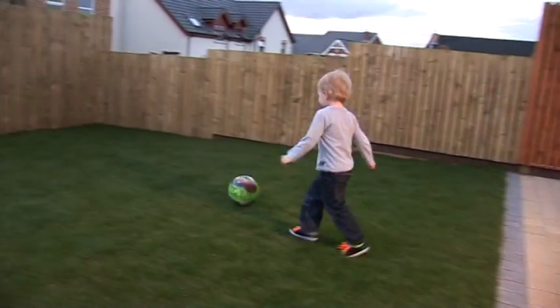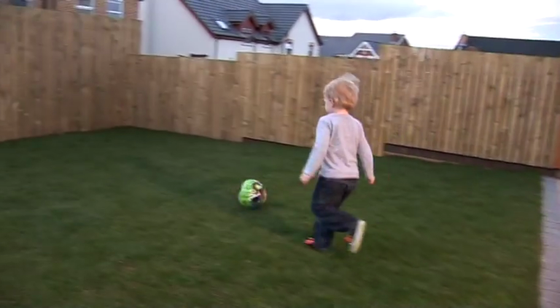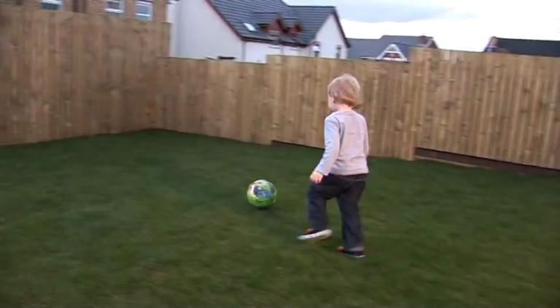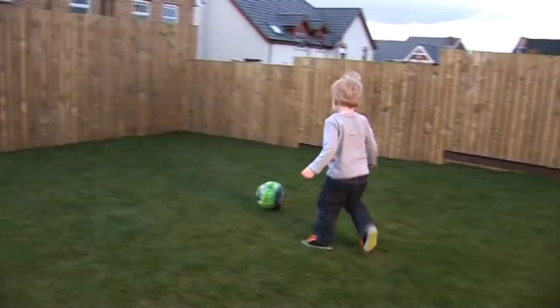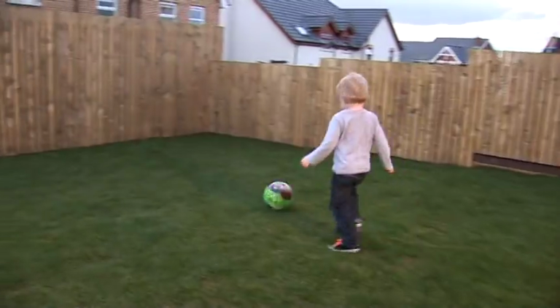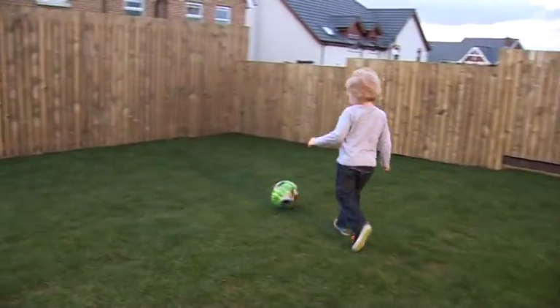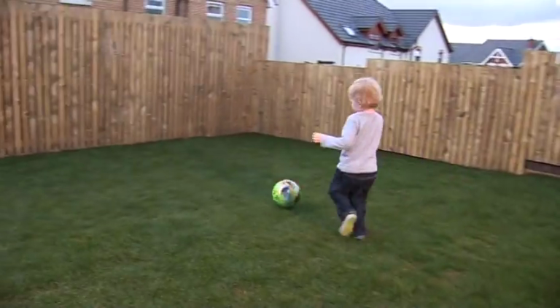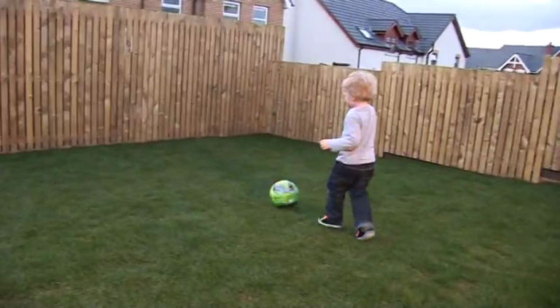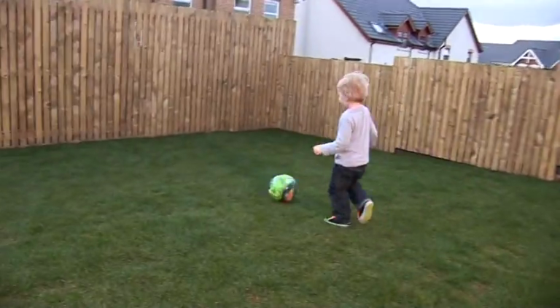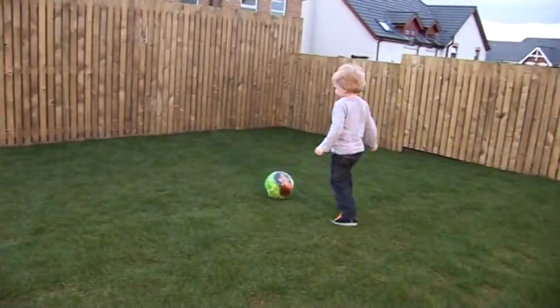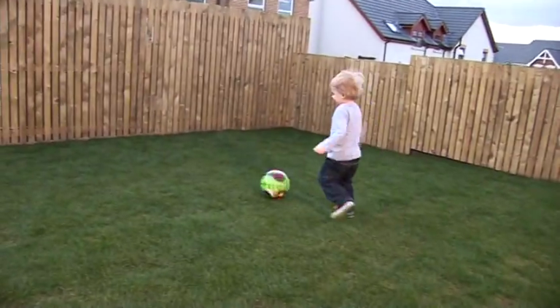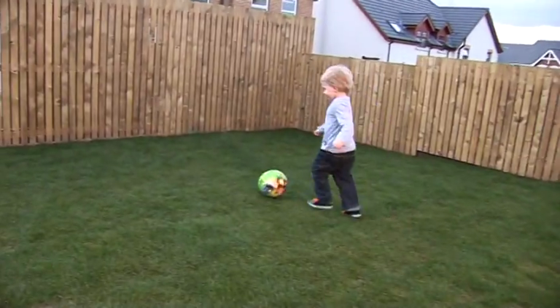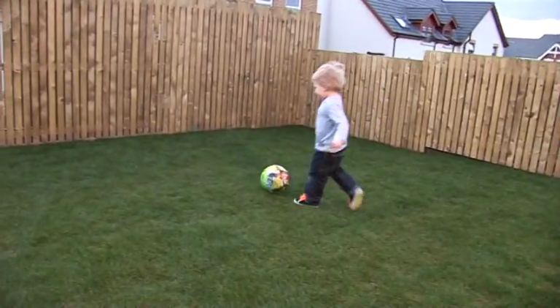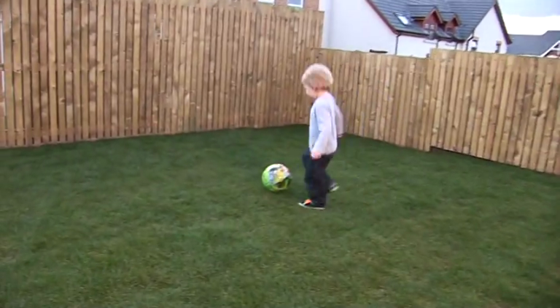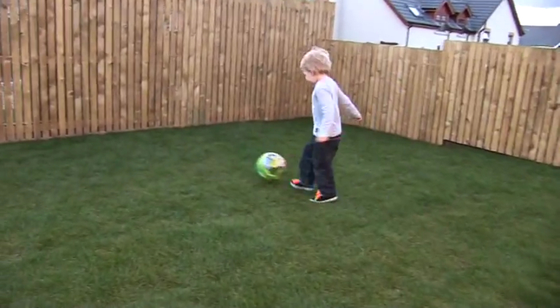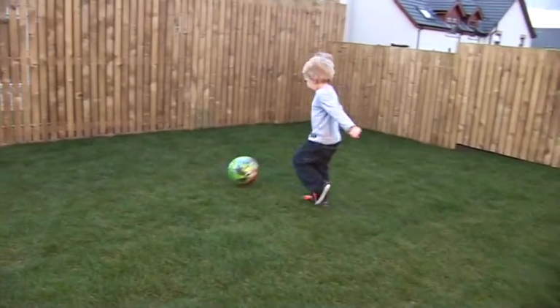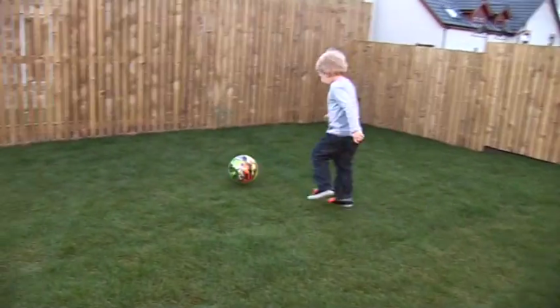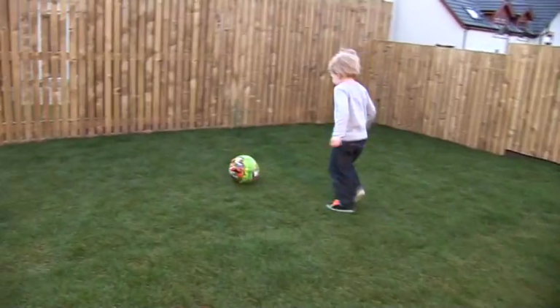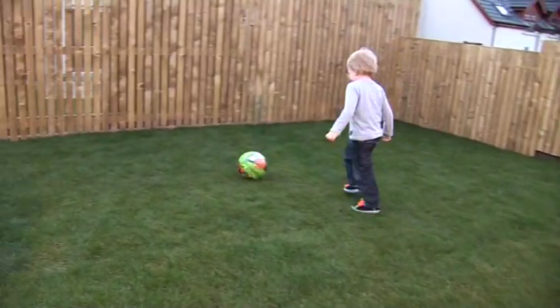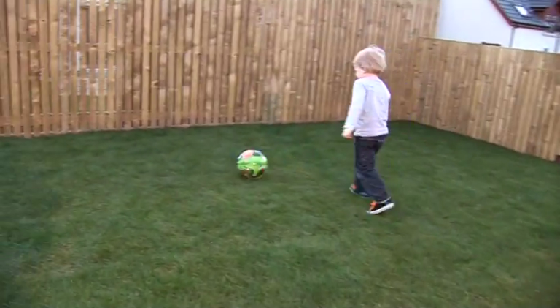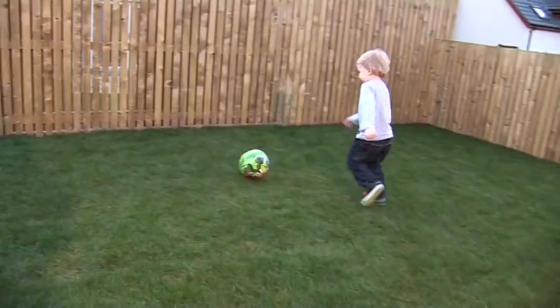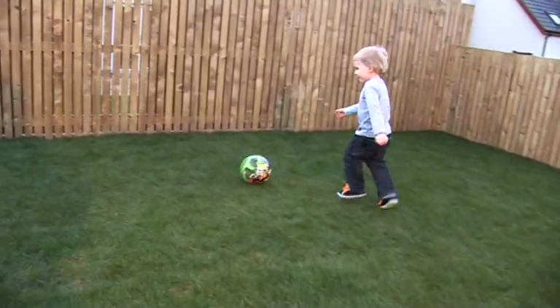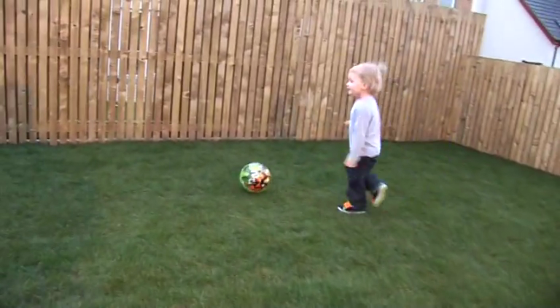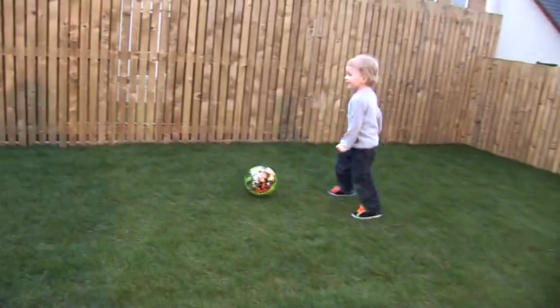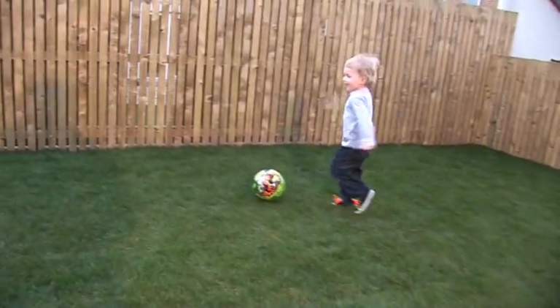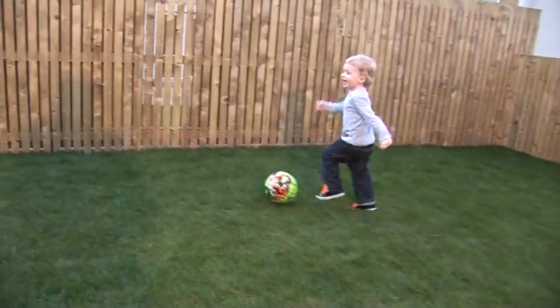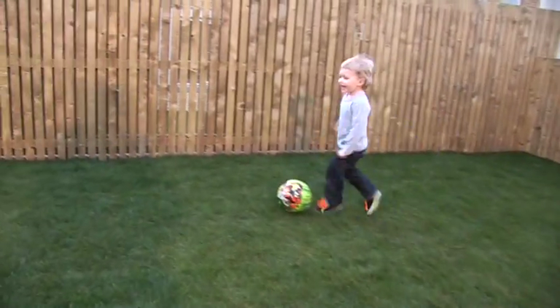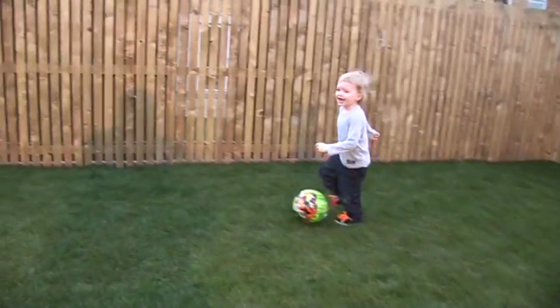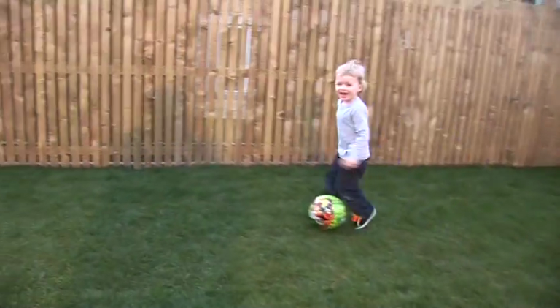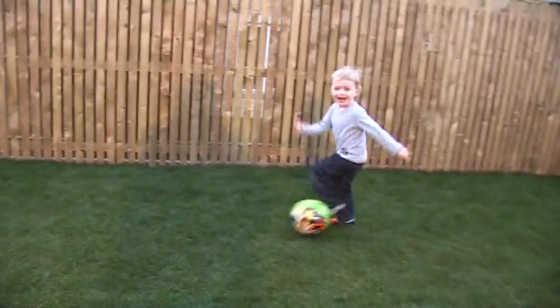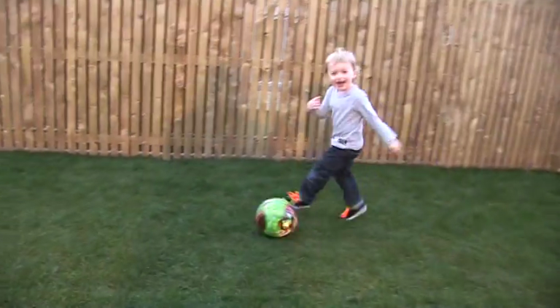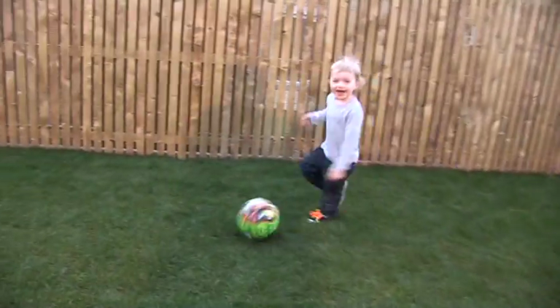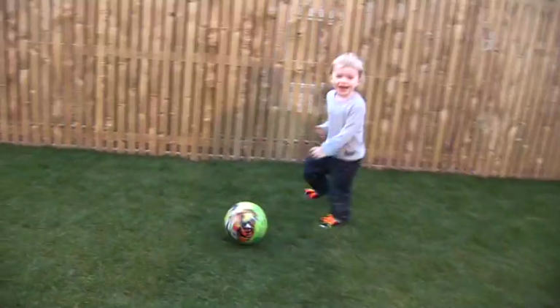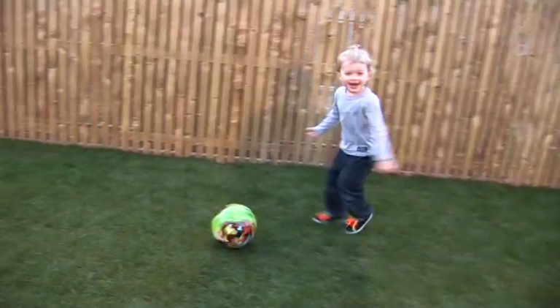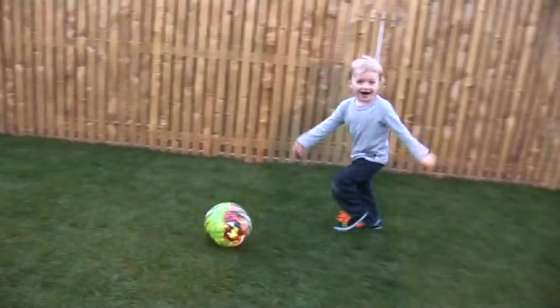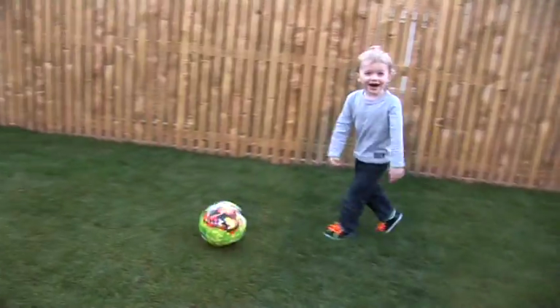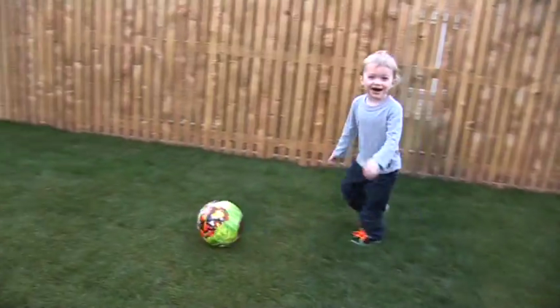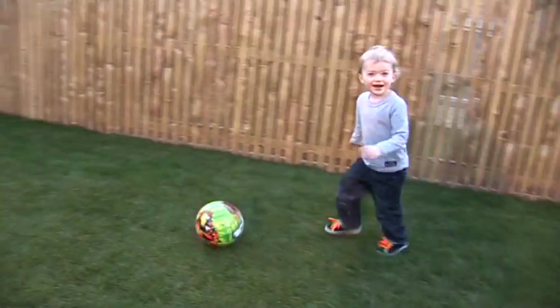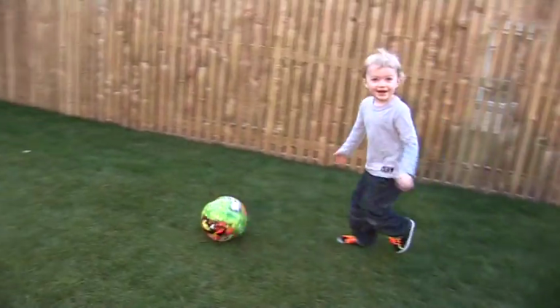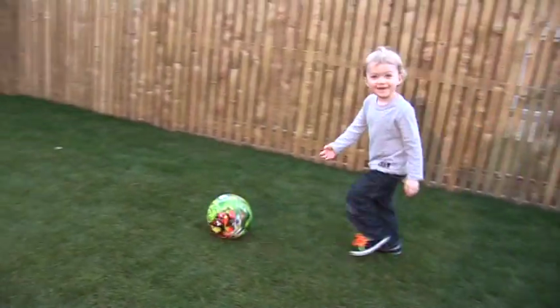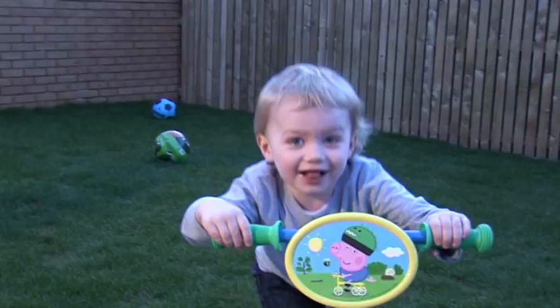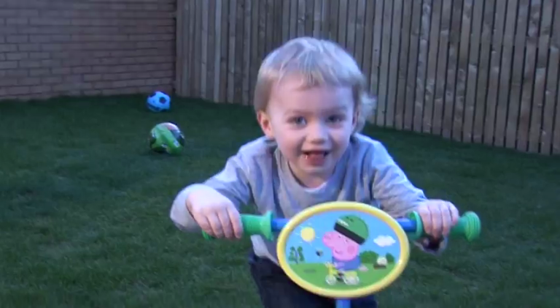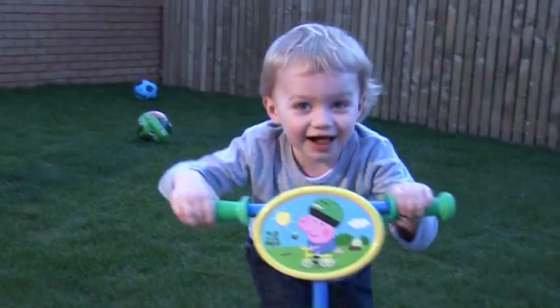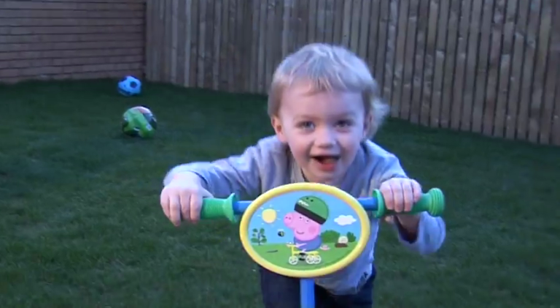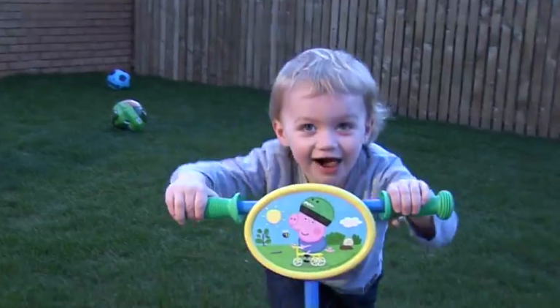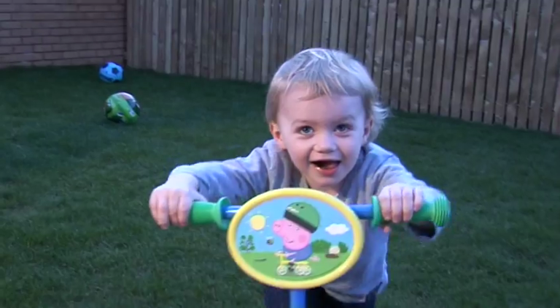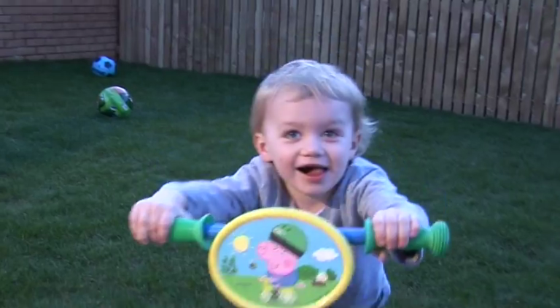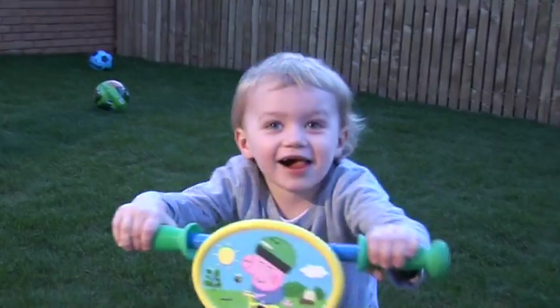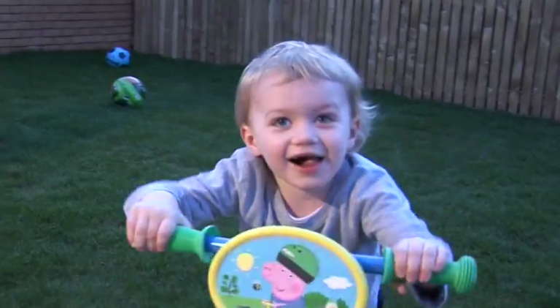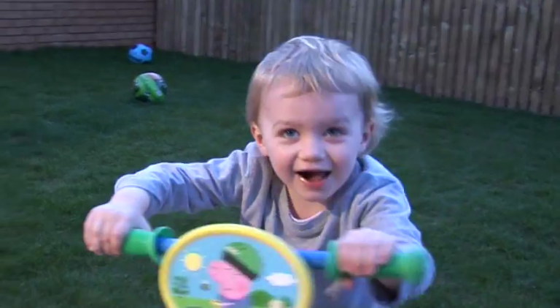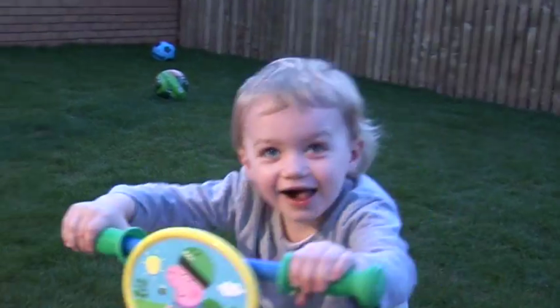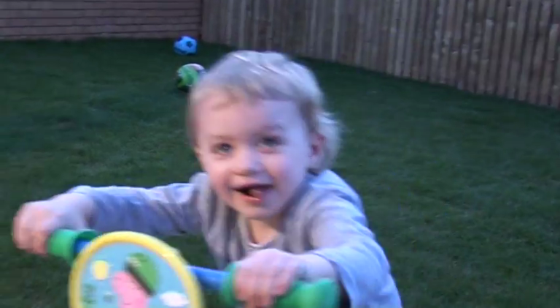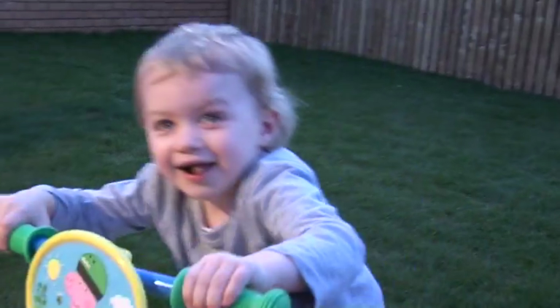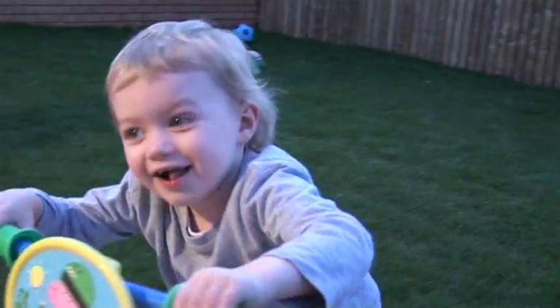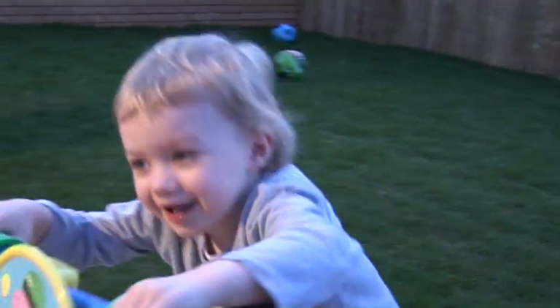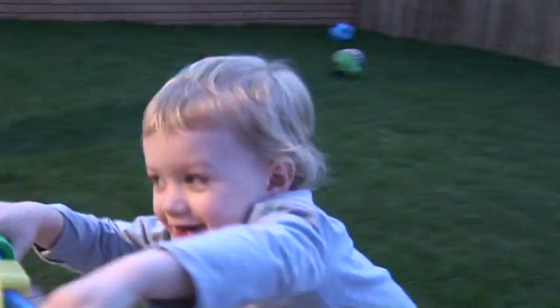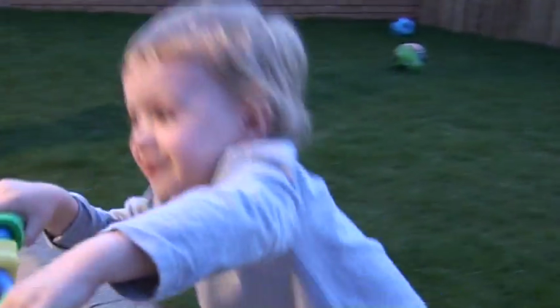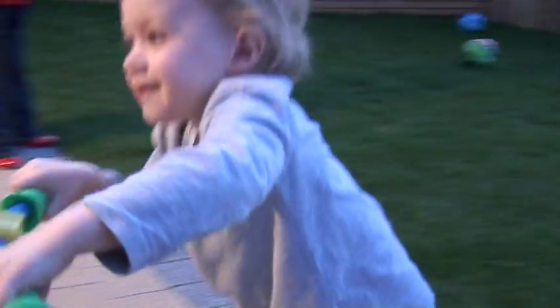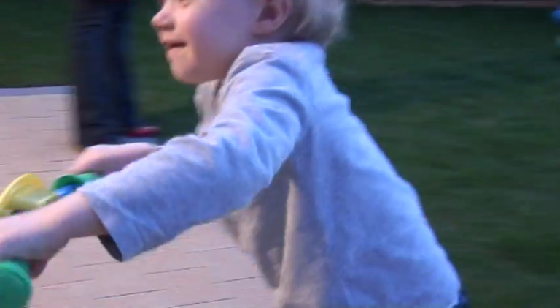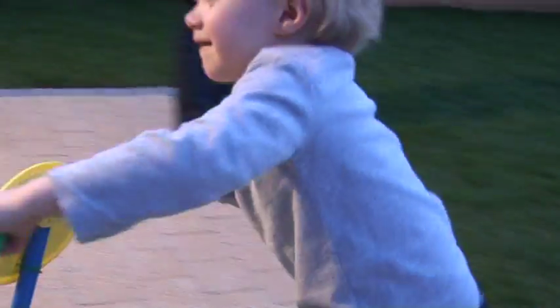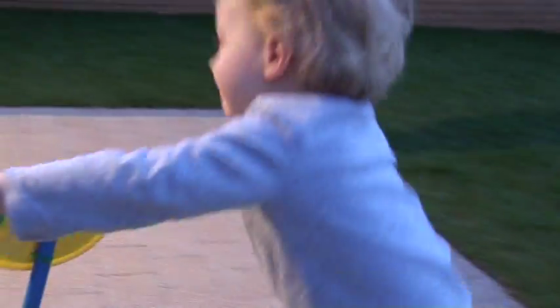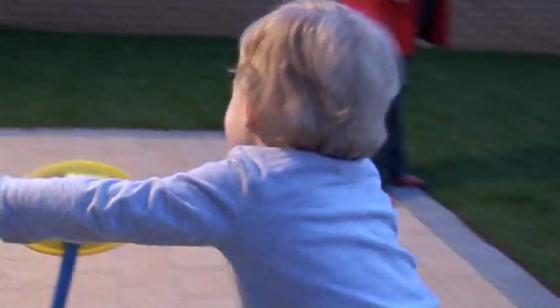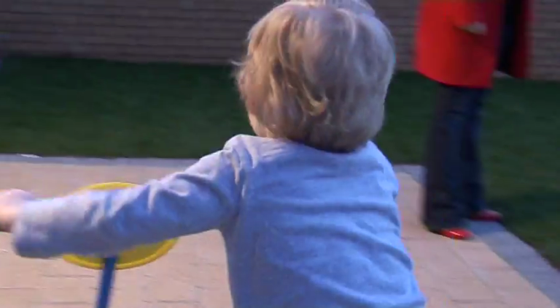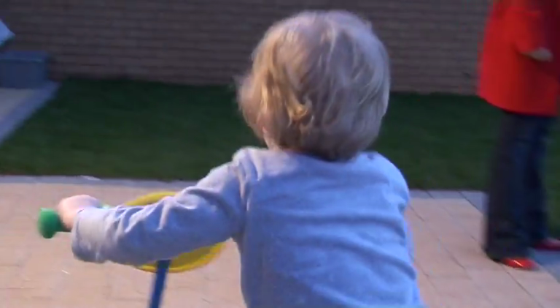Great big garden — I have a wee boy to go out and play, plus a new baby now, so there's plenty of room in the house. It's just great.